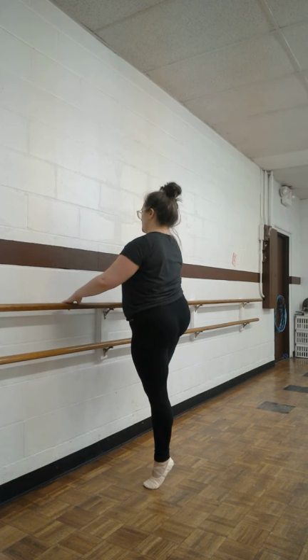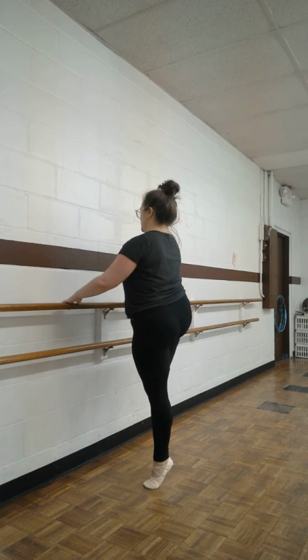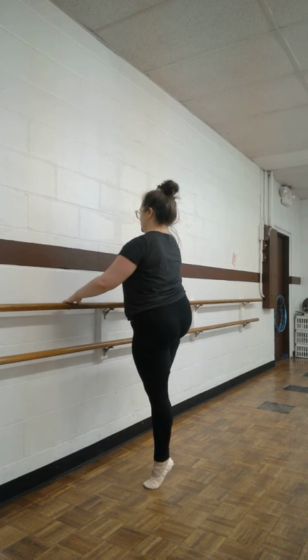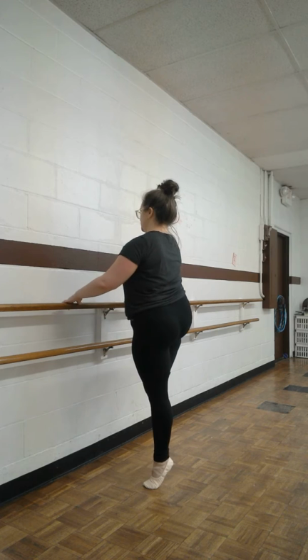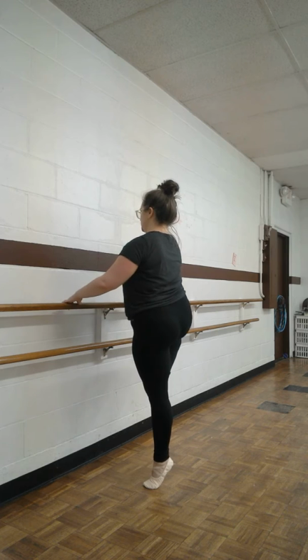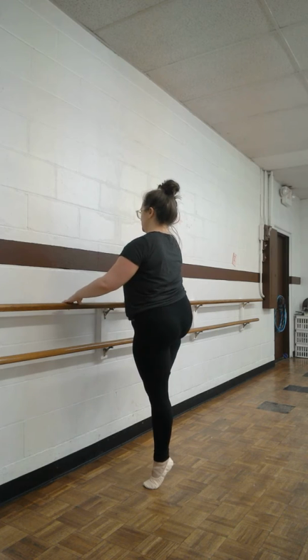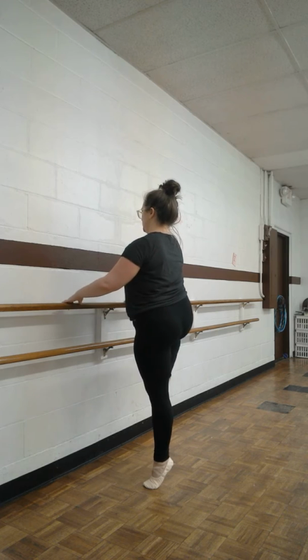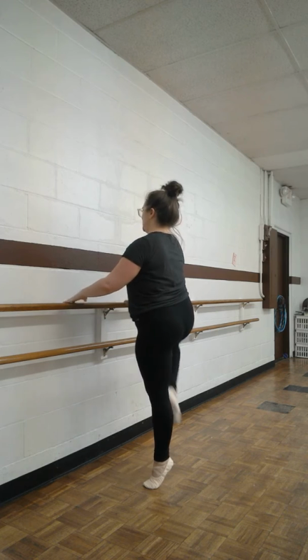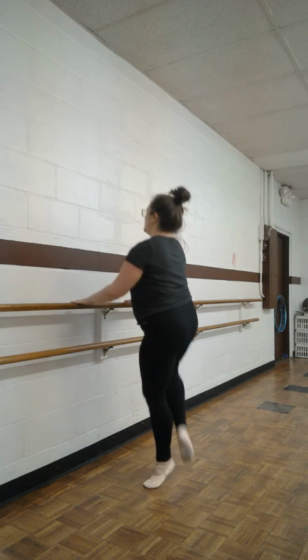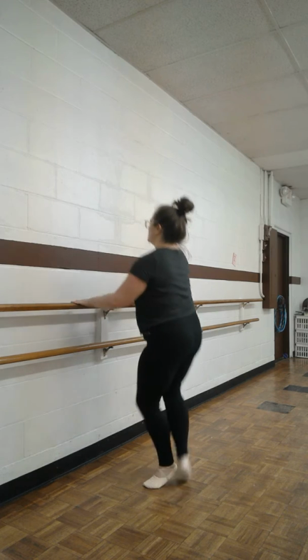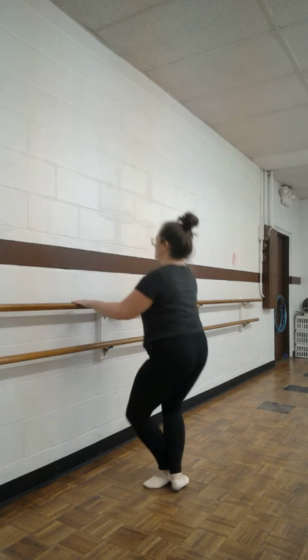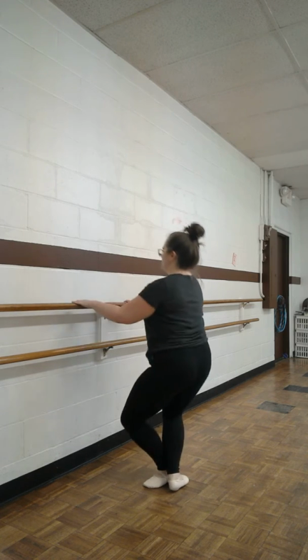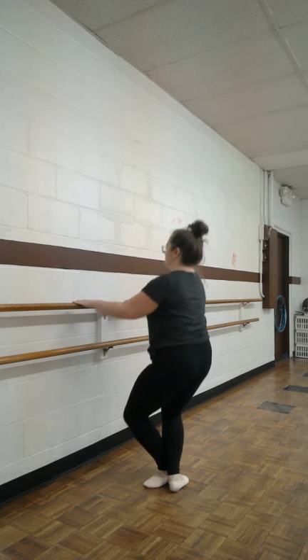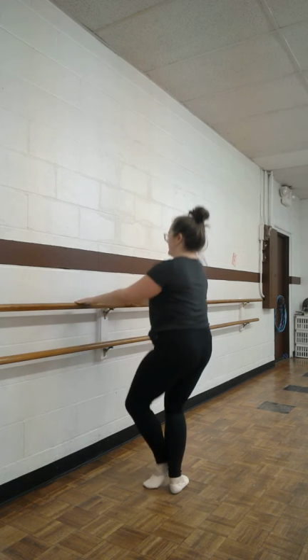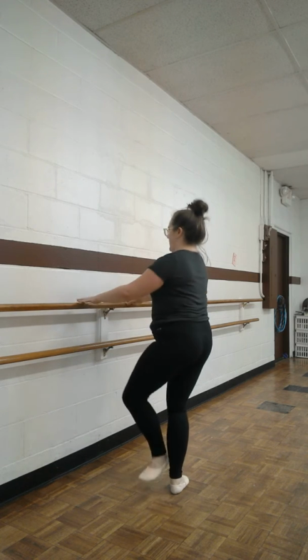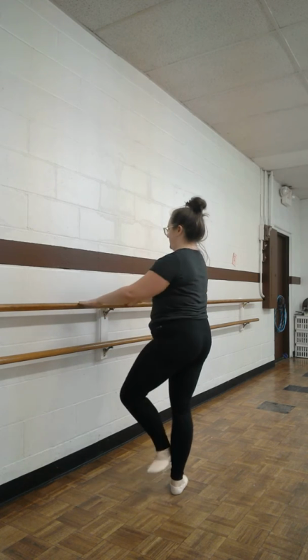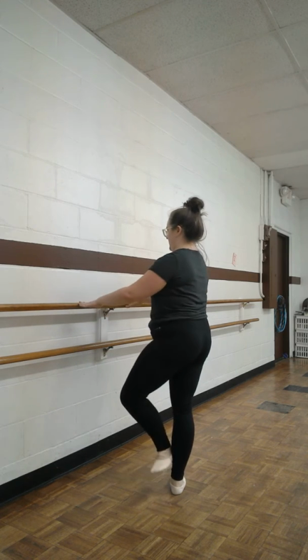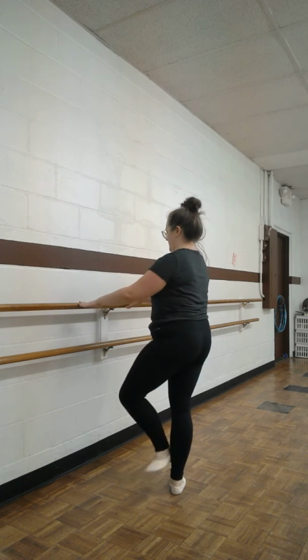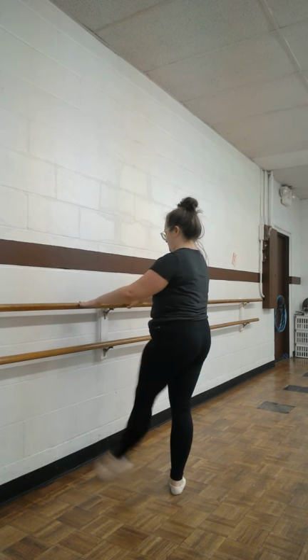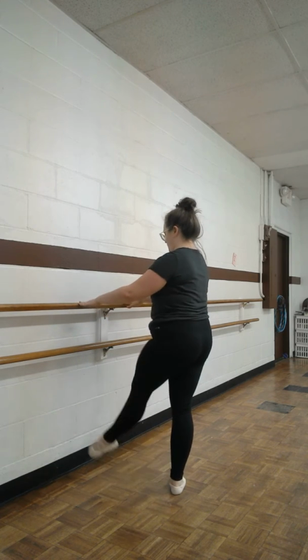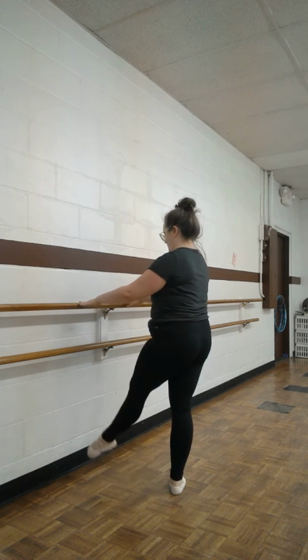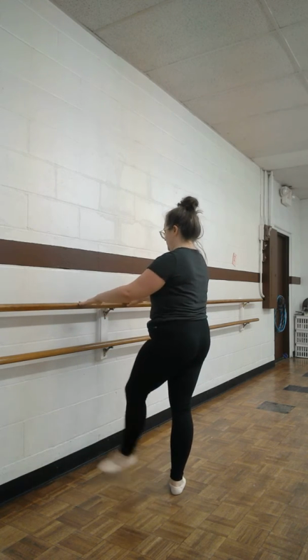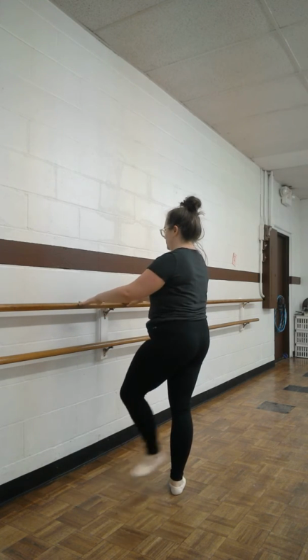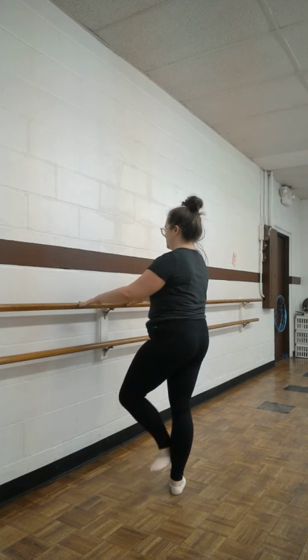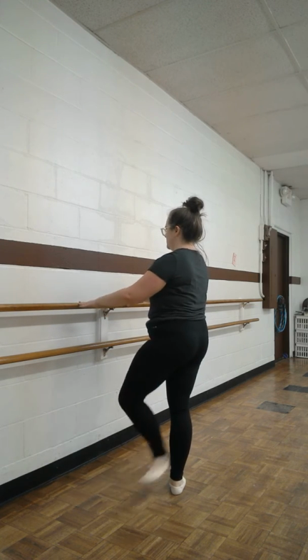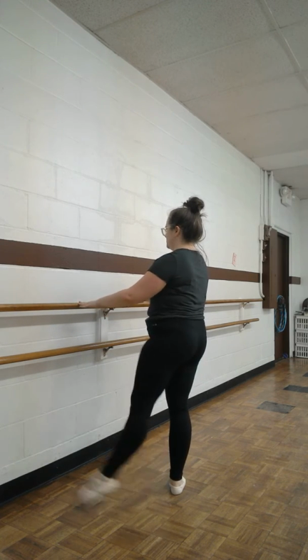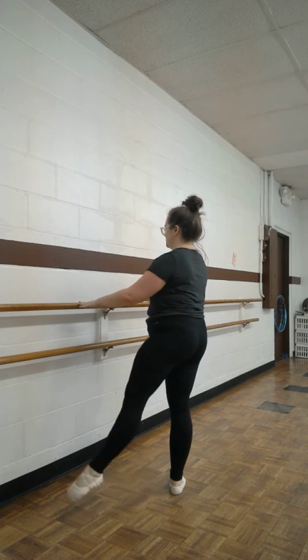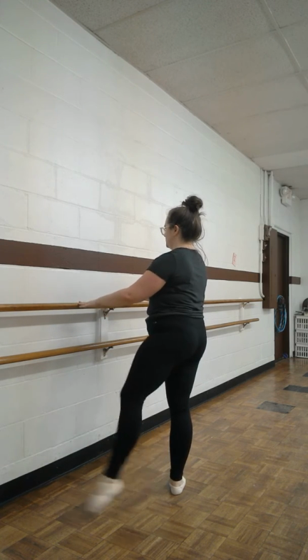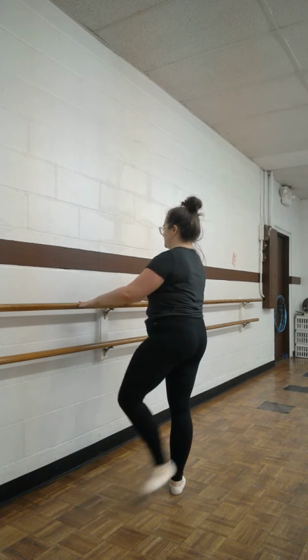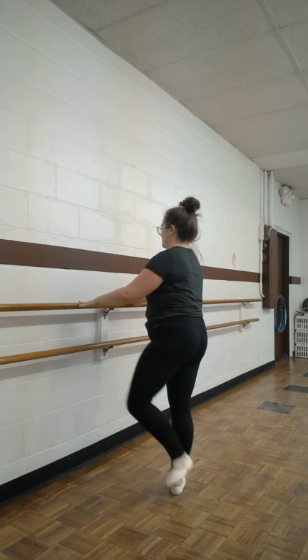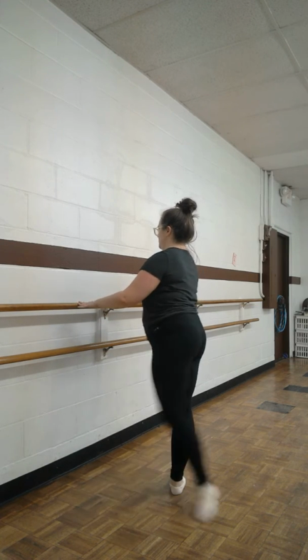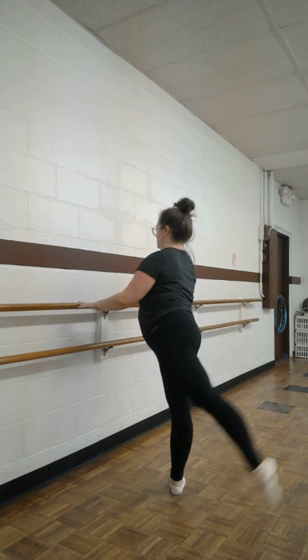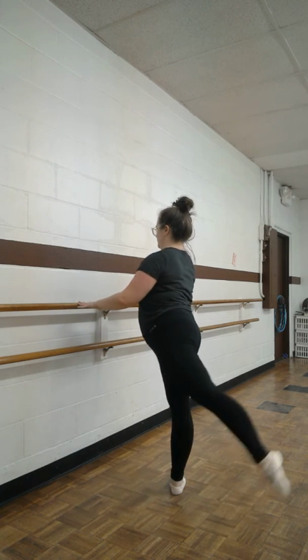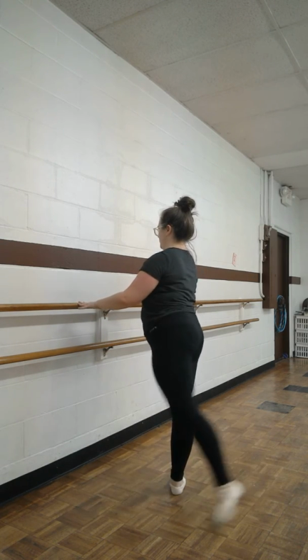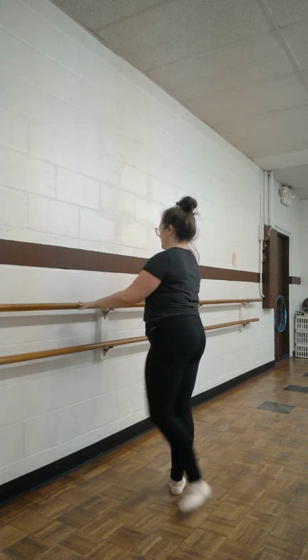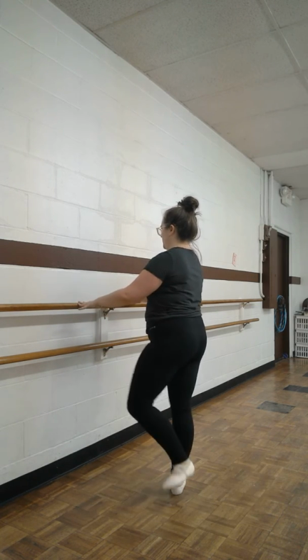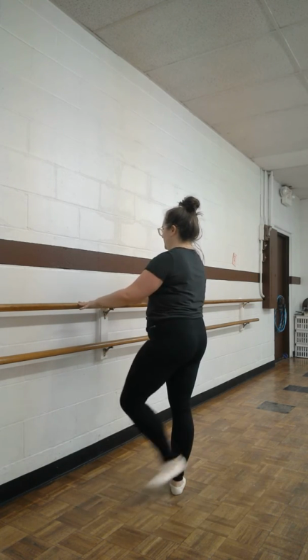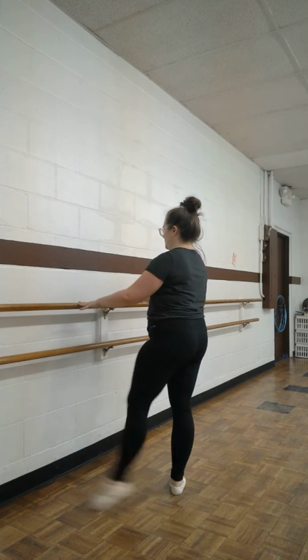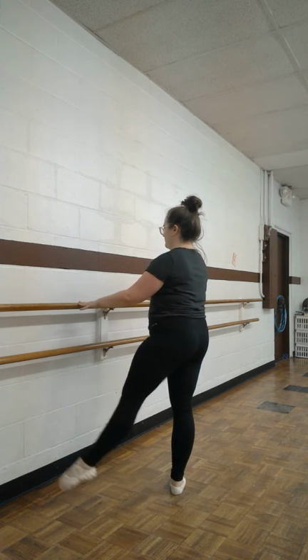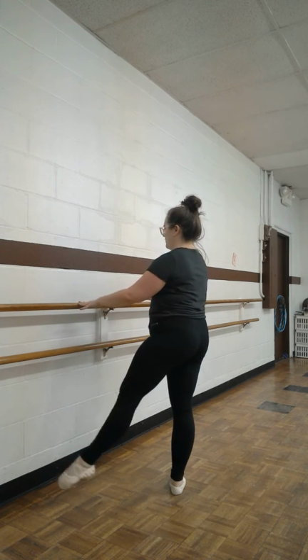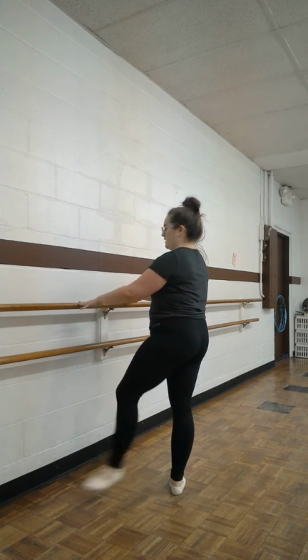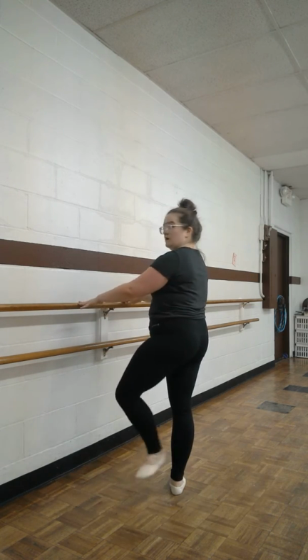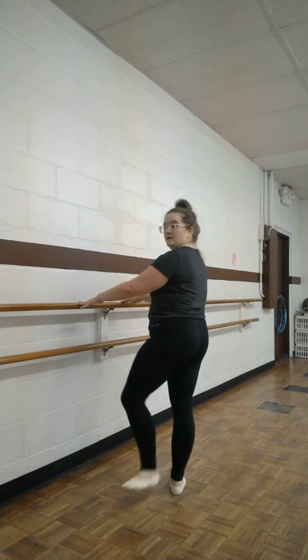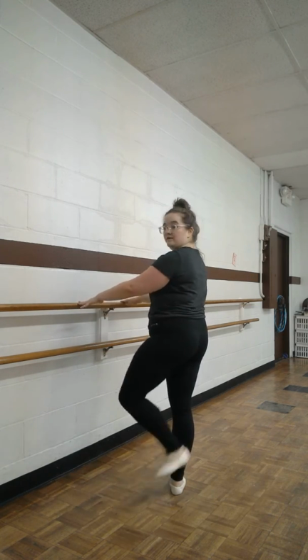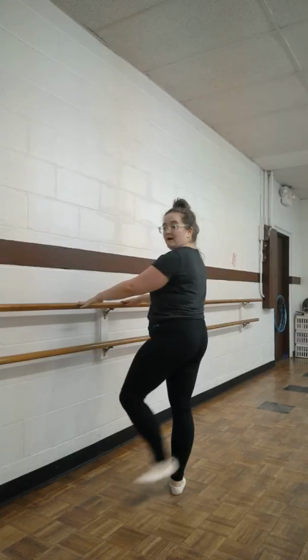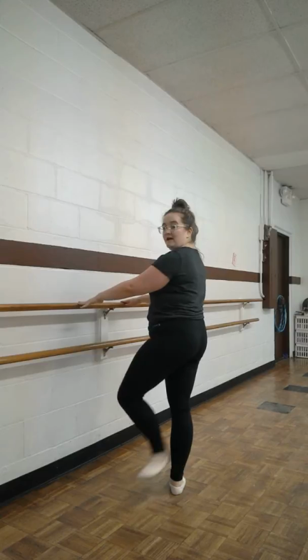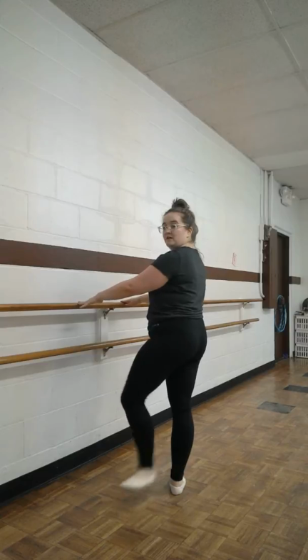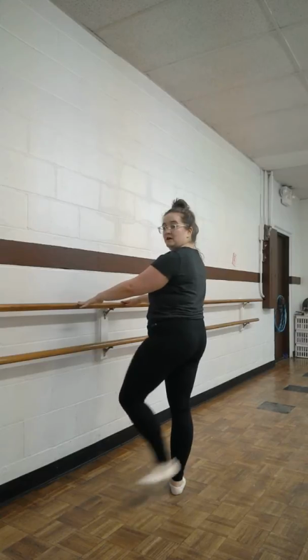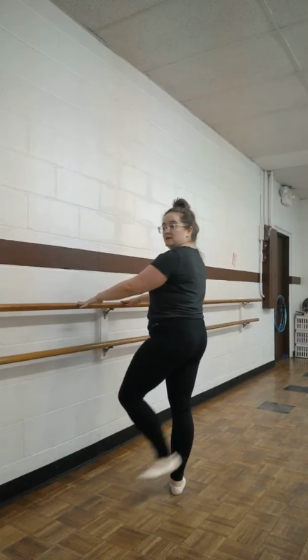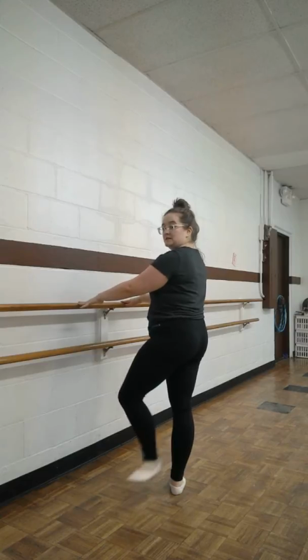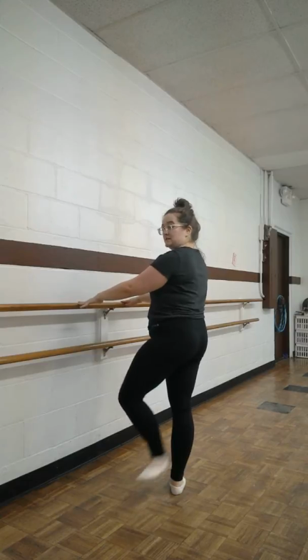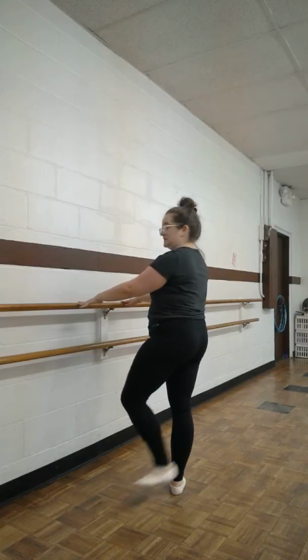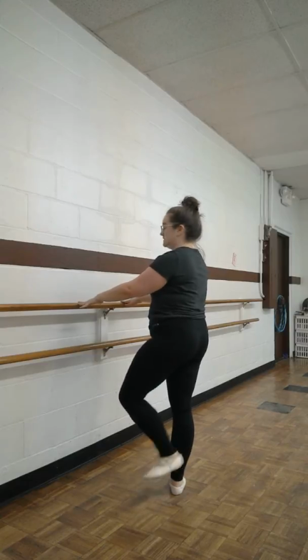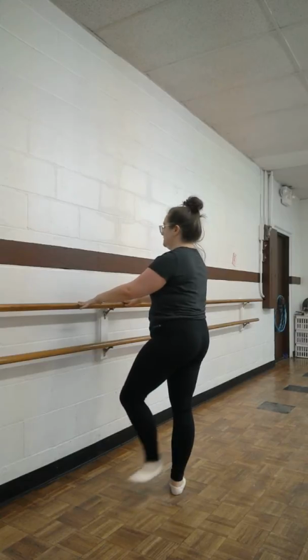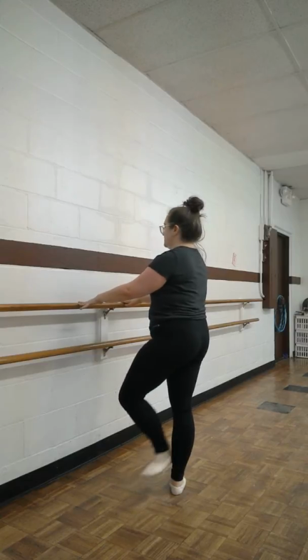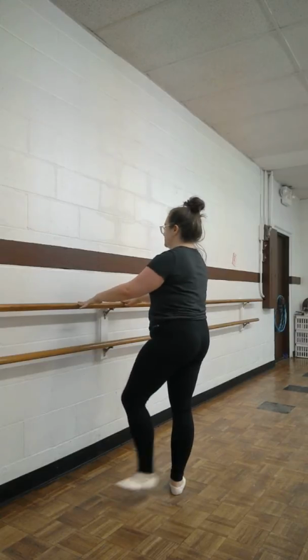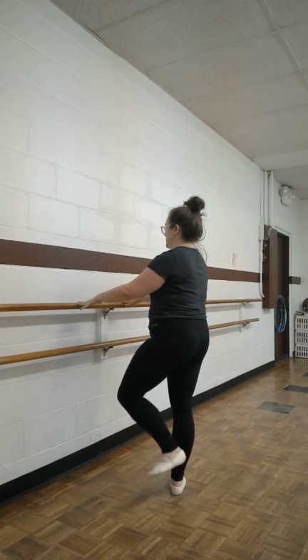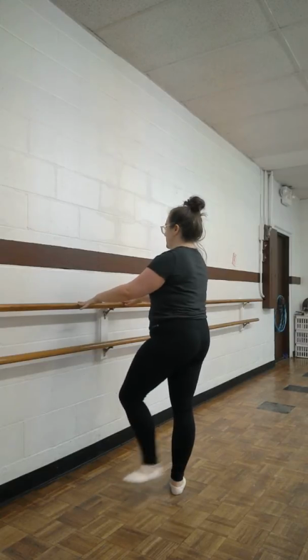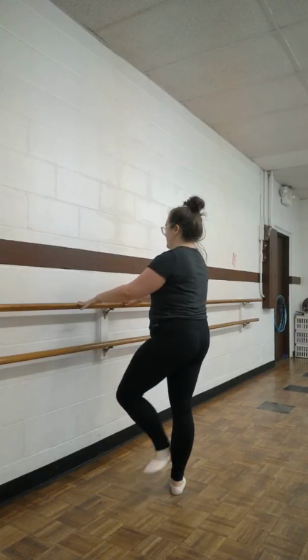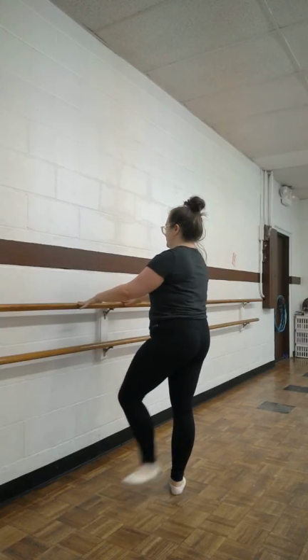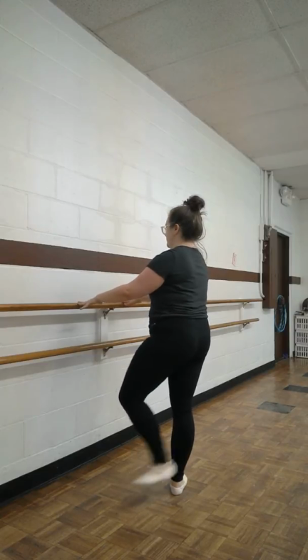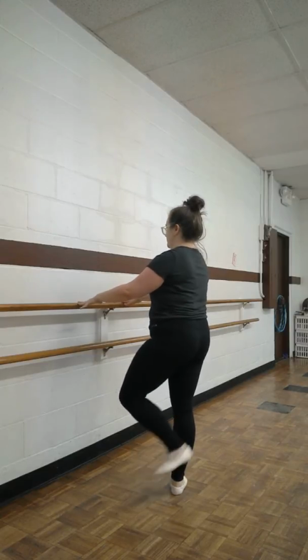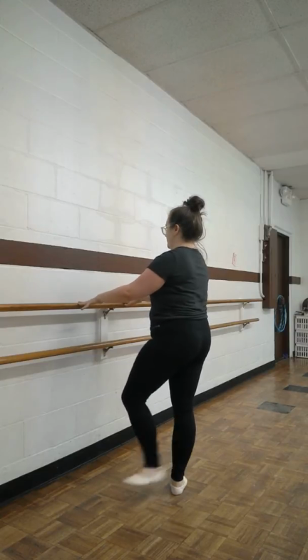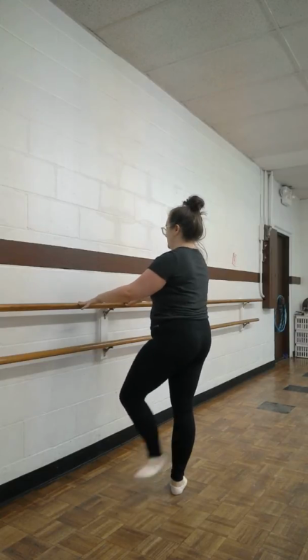Push, close back. And one, two, three, four, five, six, seven, eight.